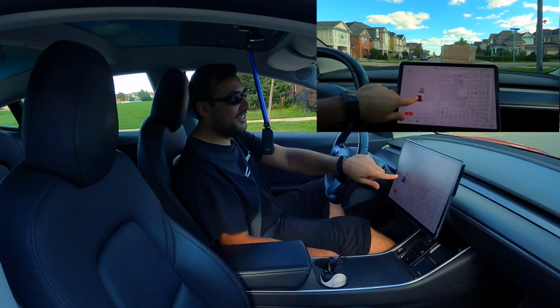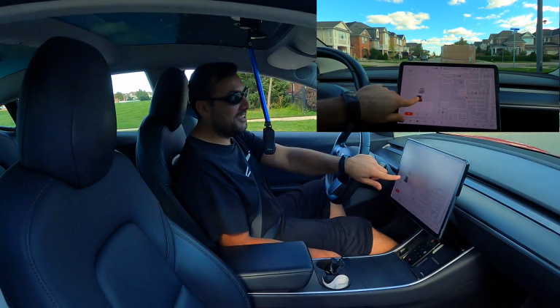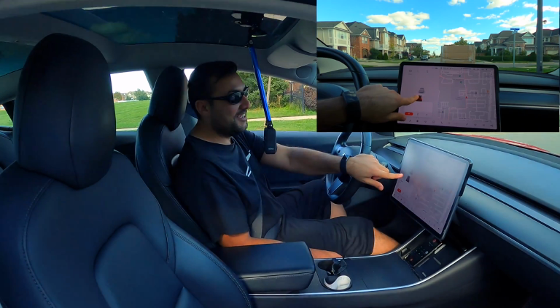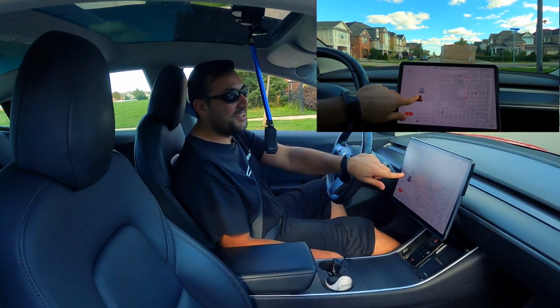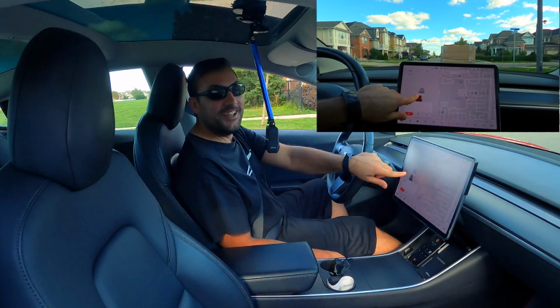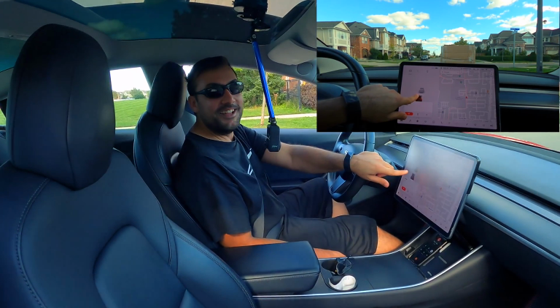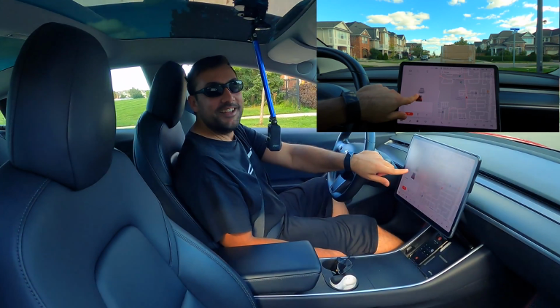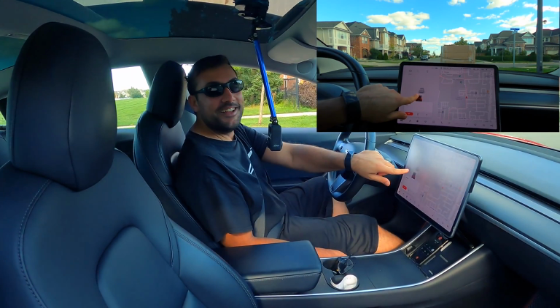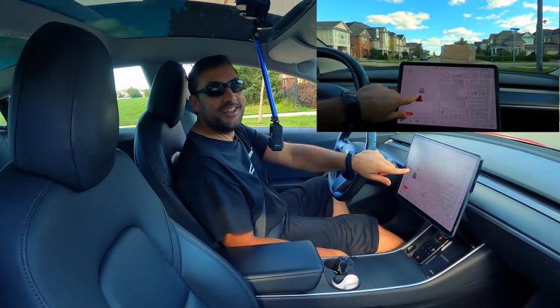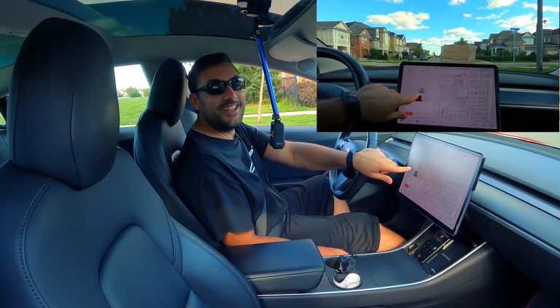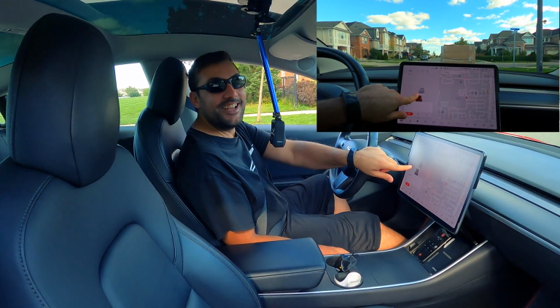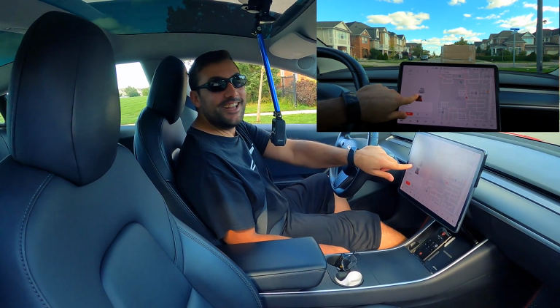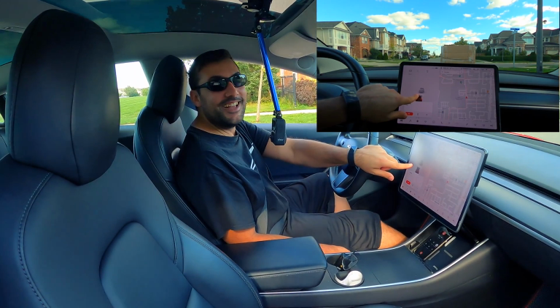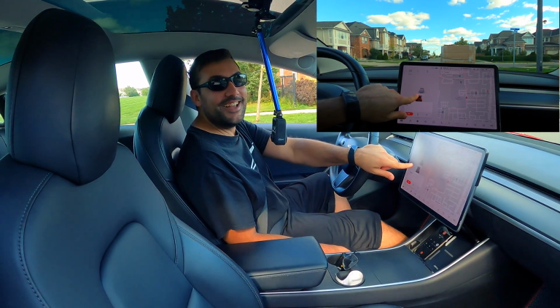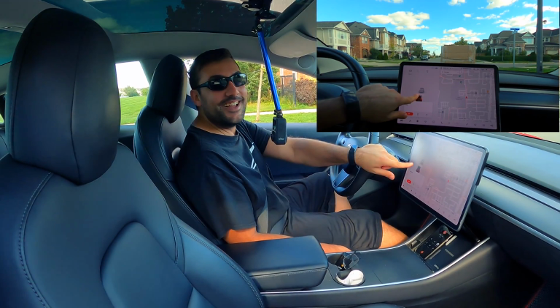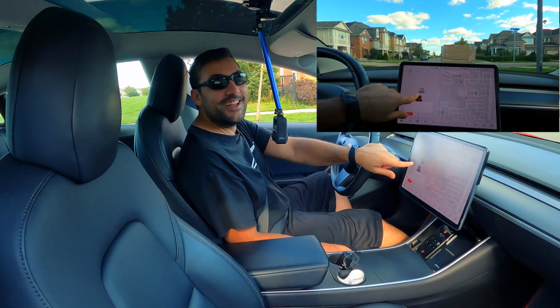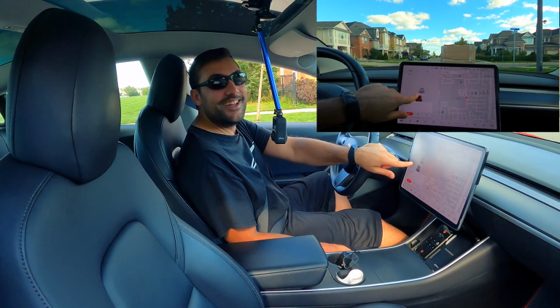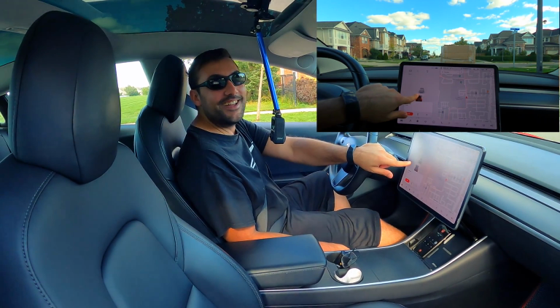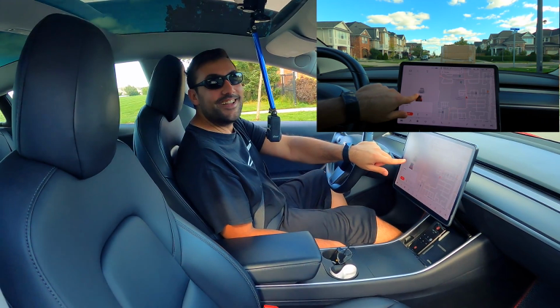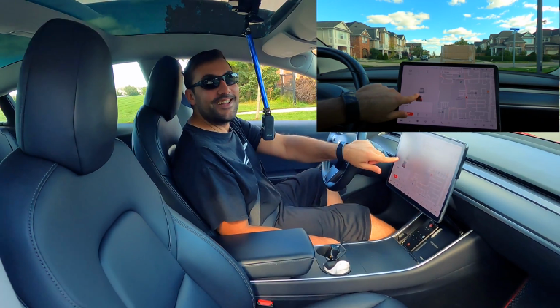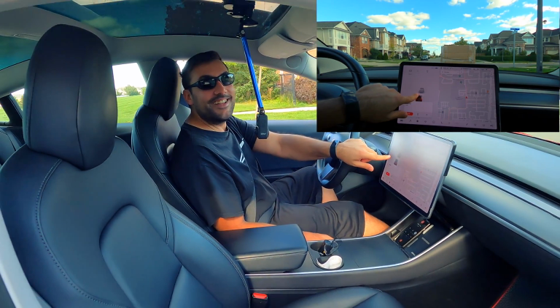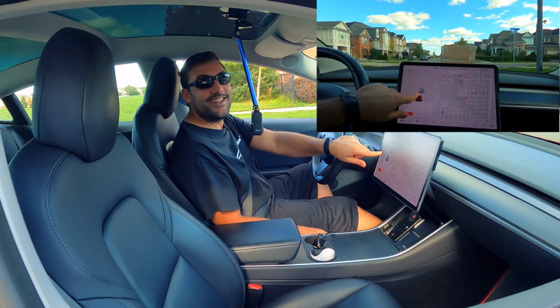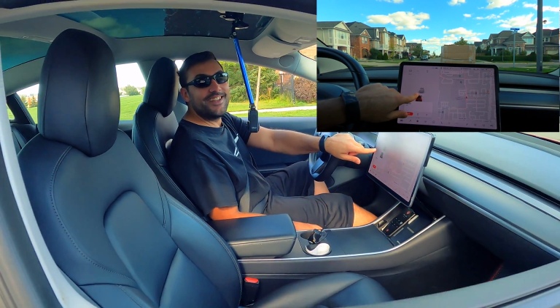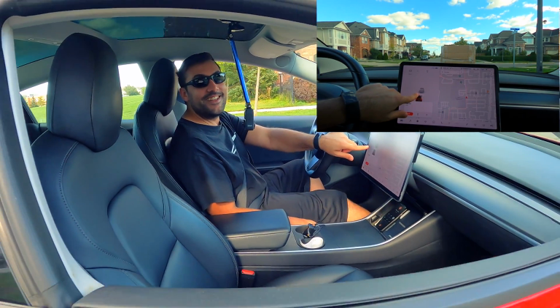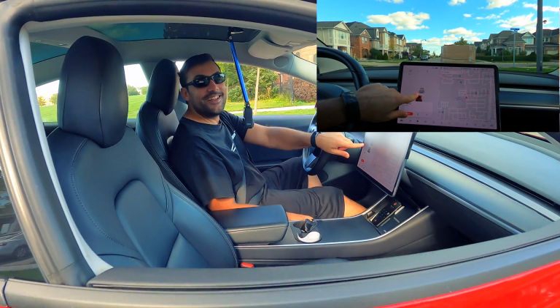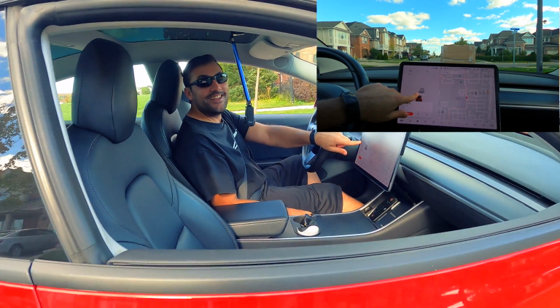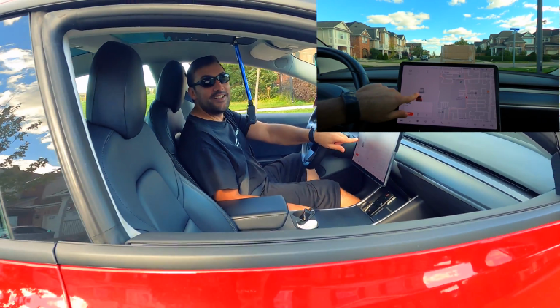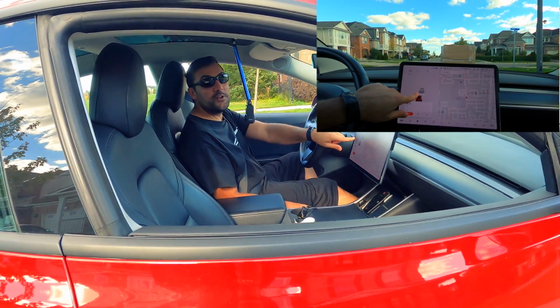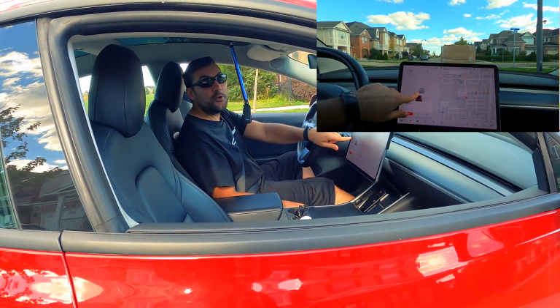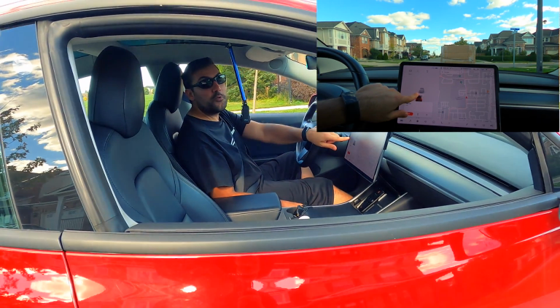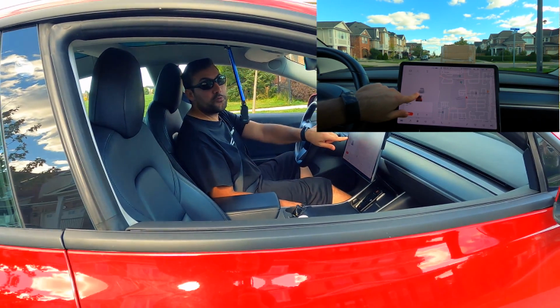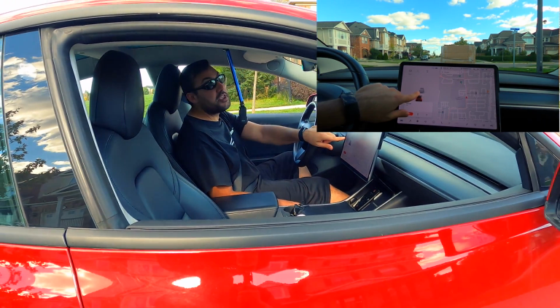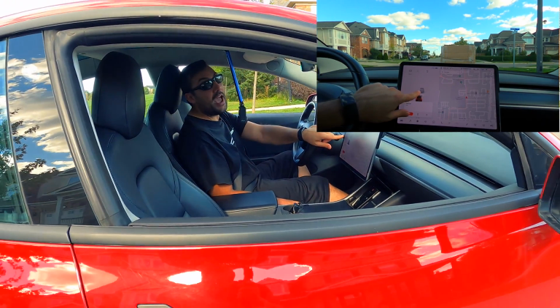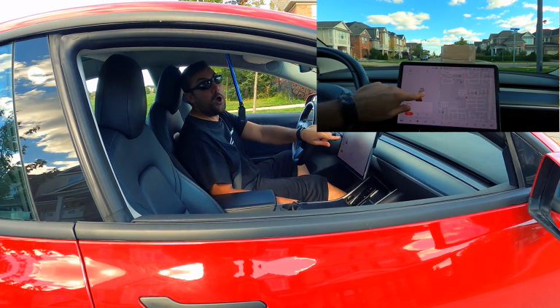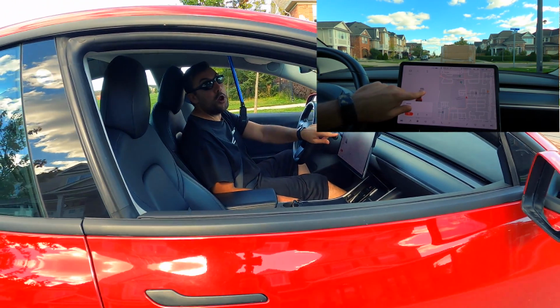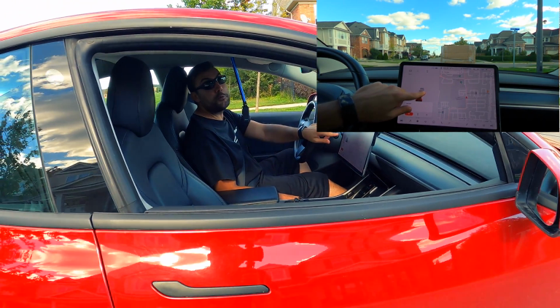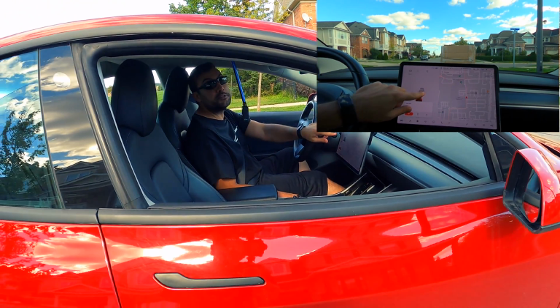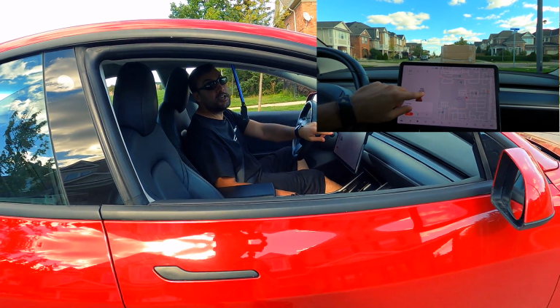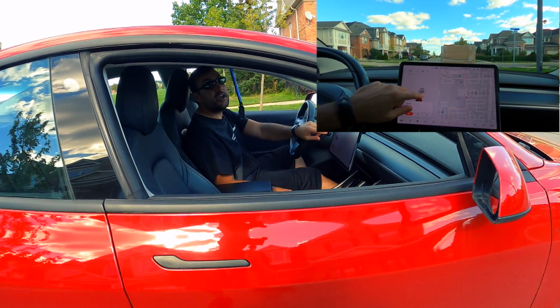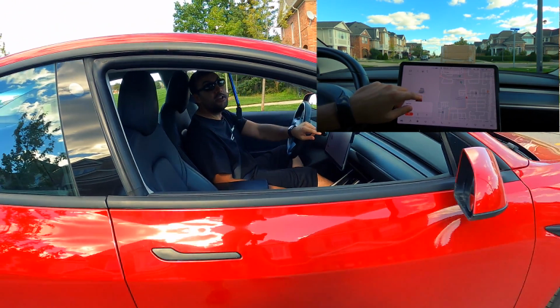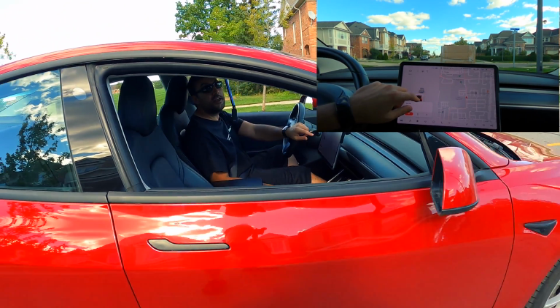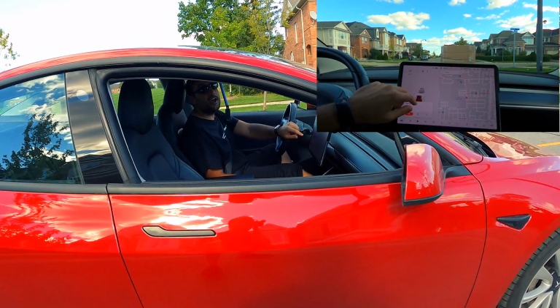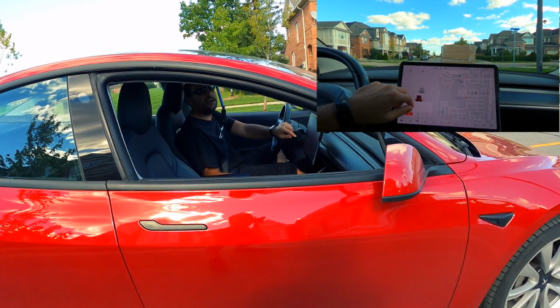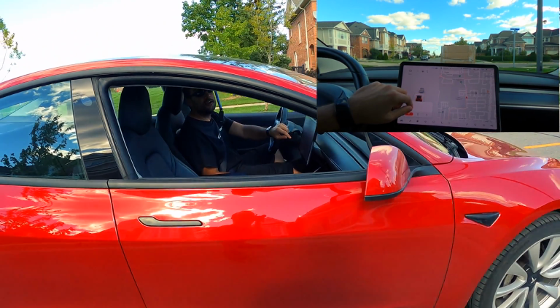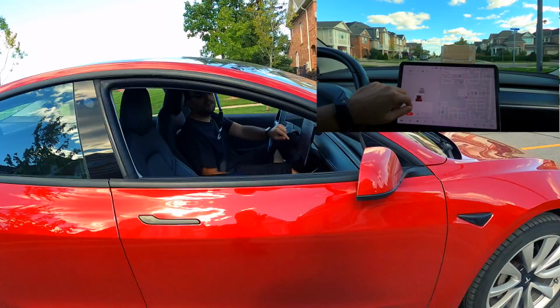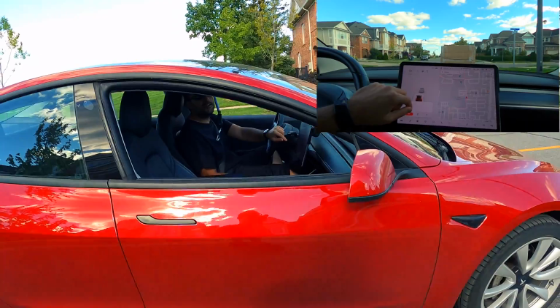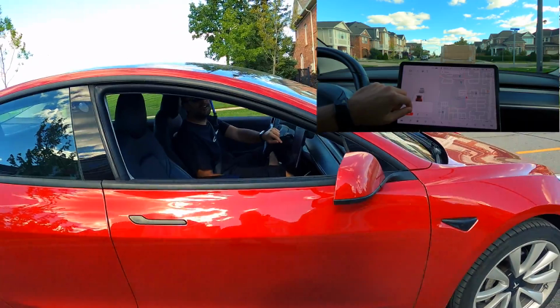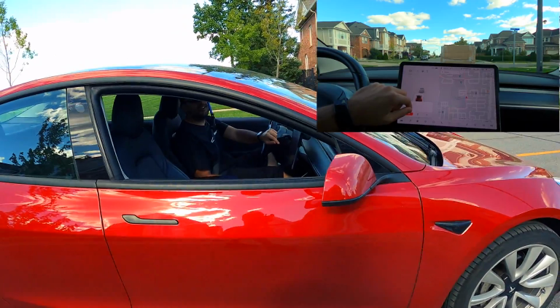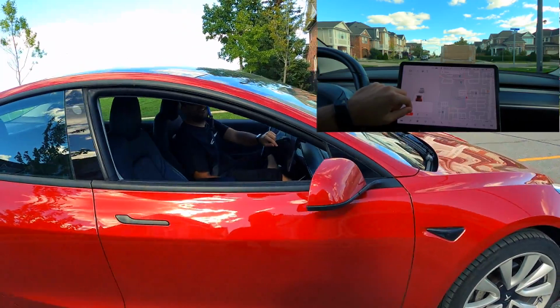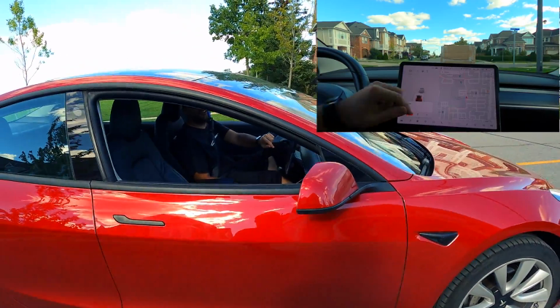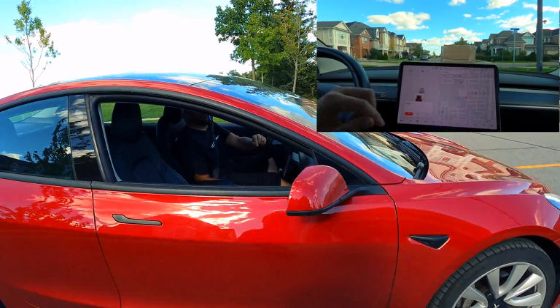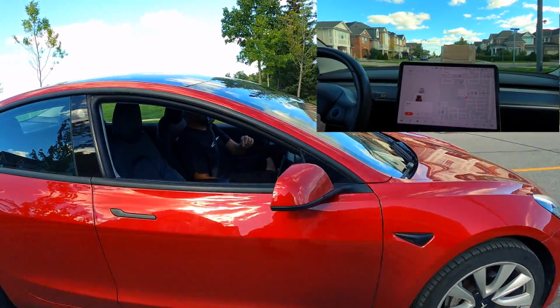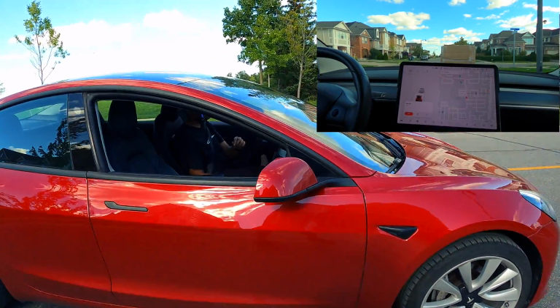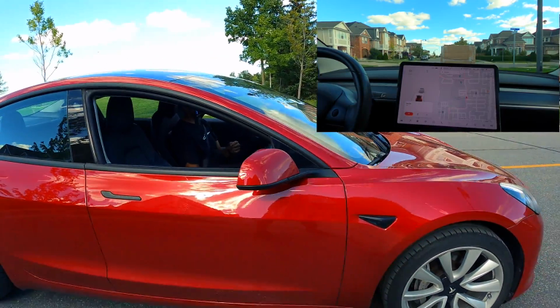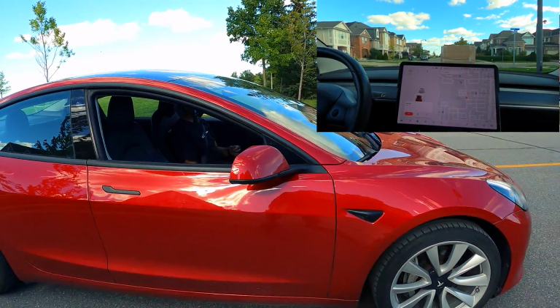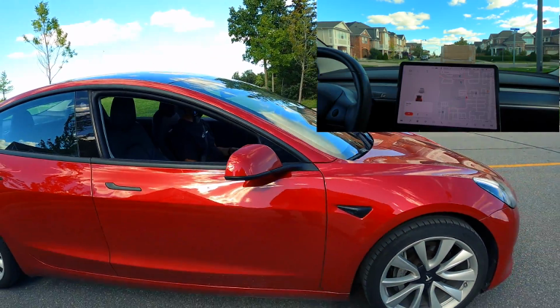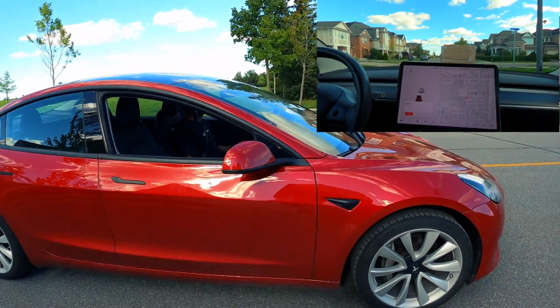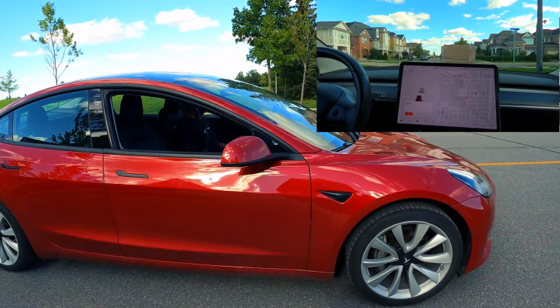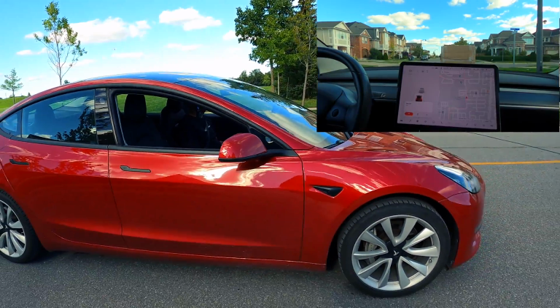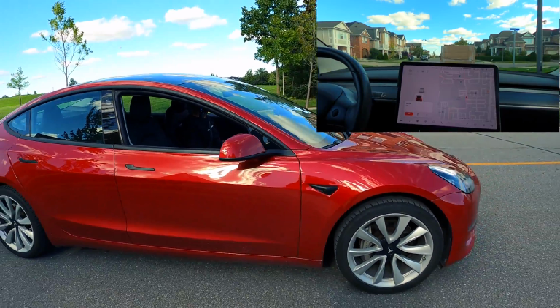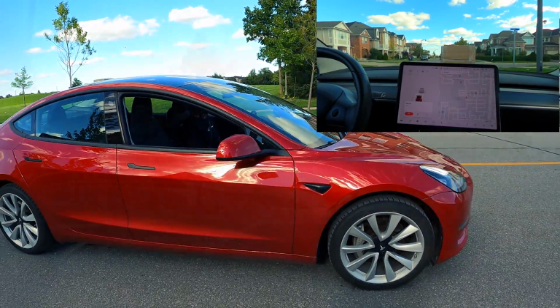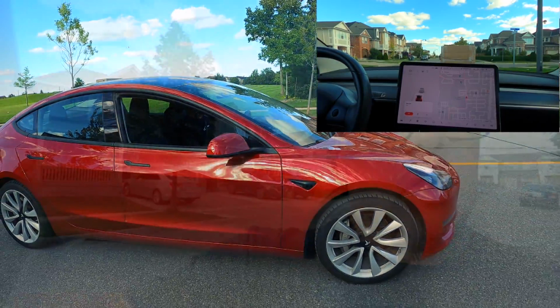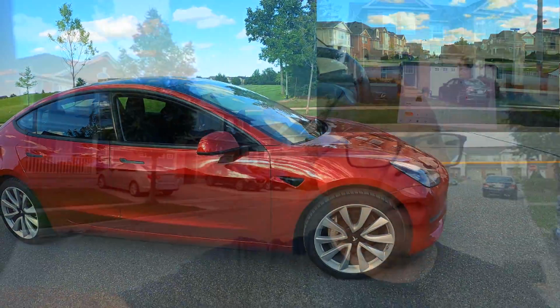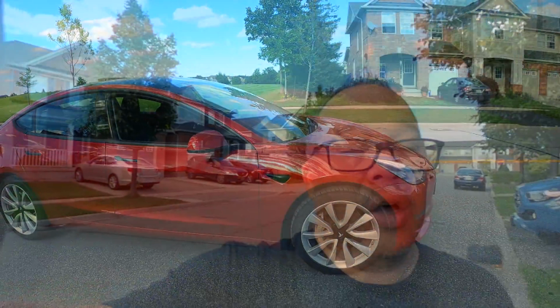Oh, that's pretty cool. Did you have to stop though? Yeah, 100%. Okay, let's try with the vision-only car now.